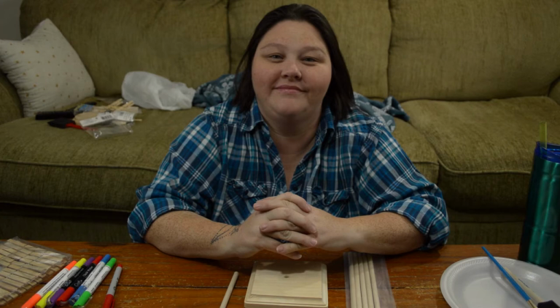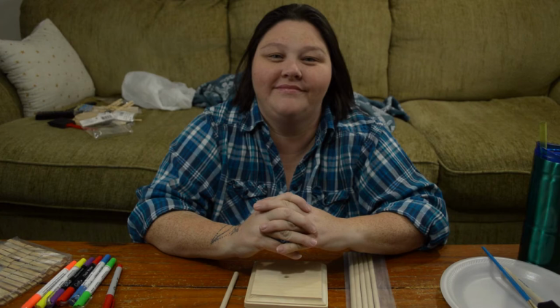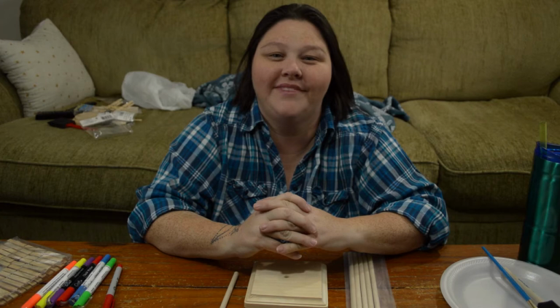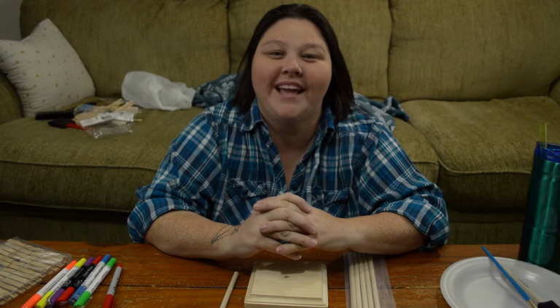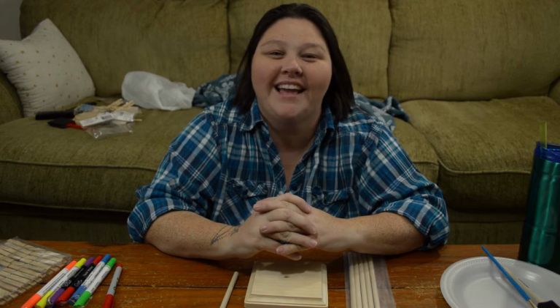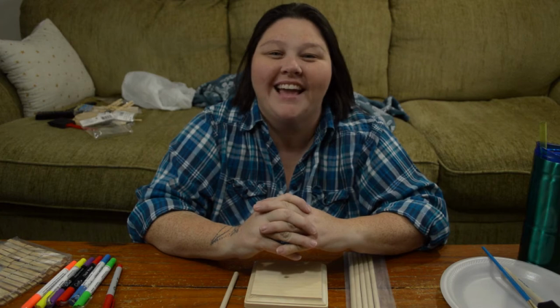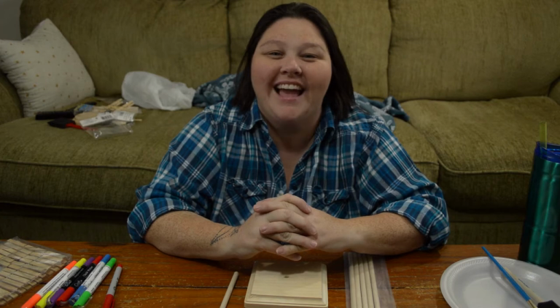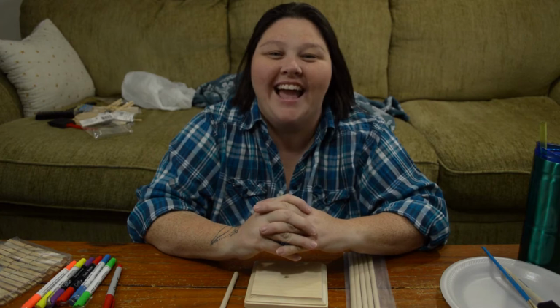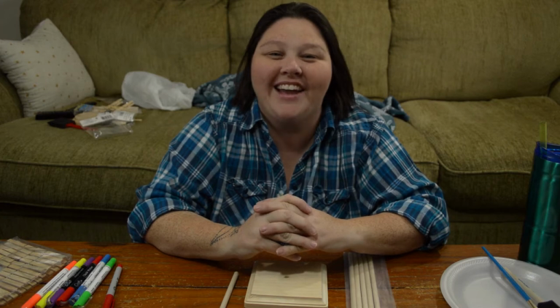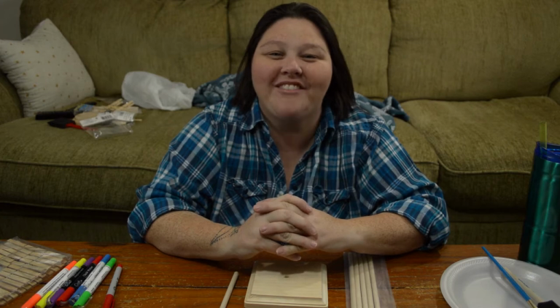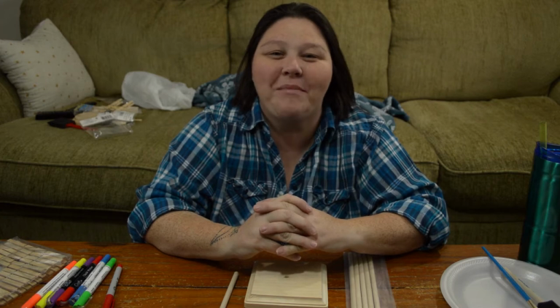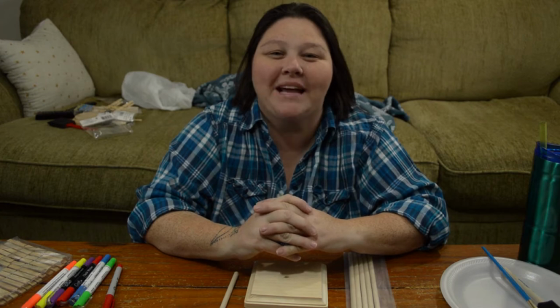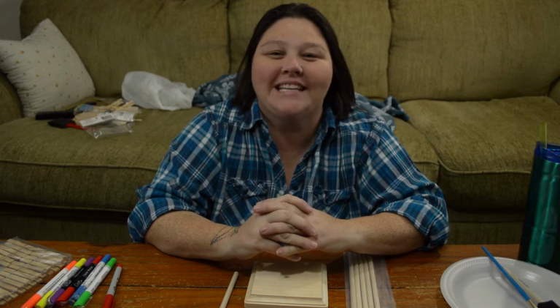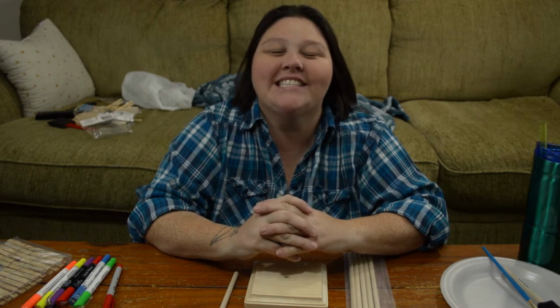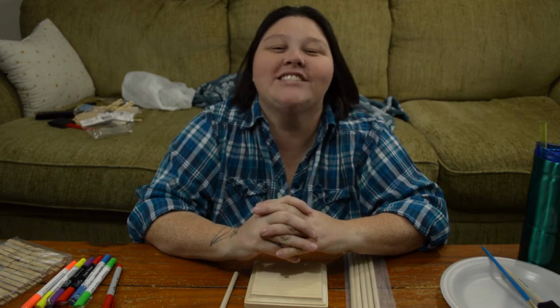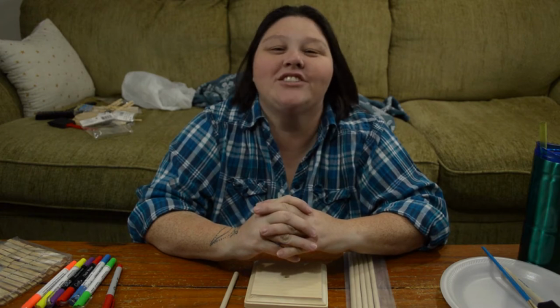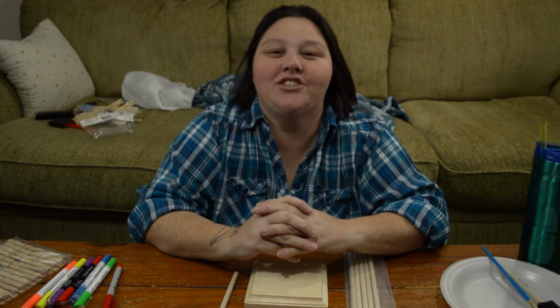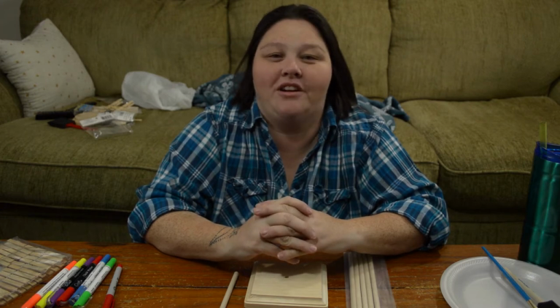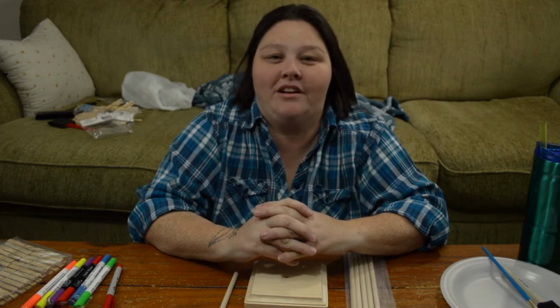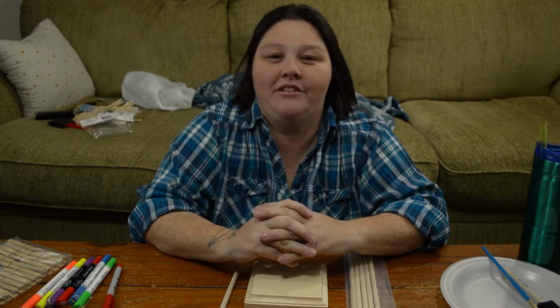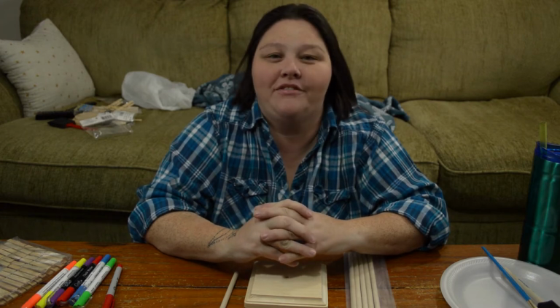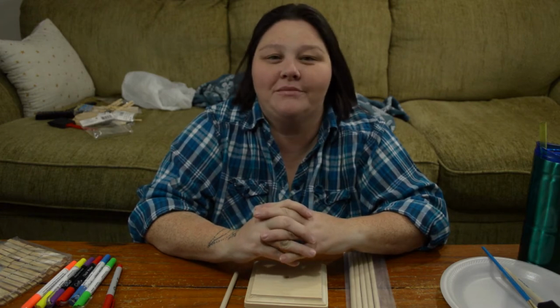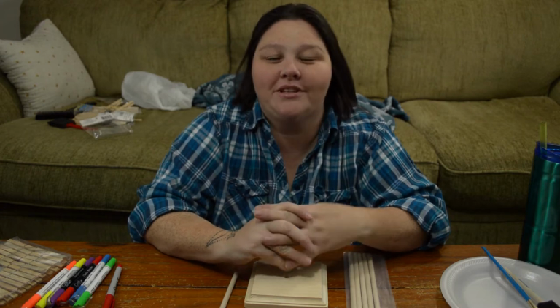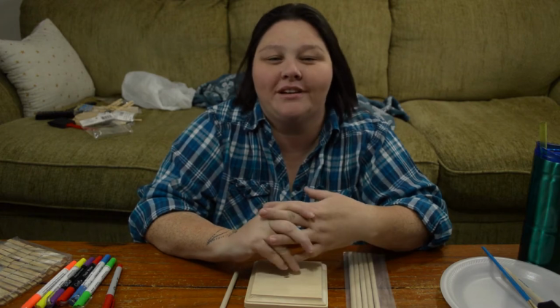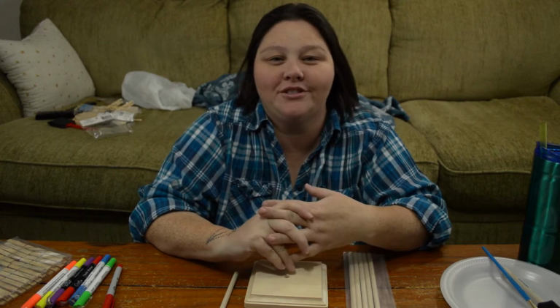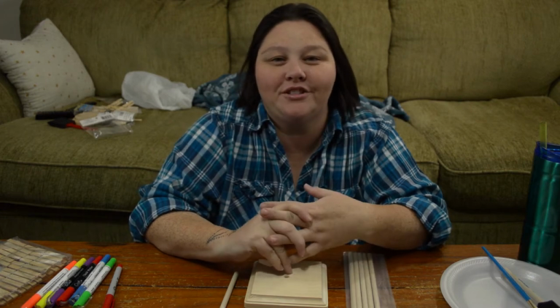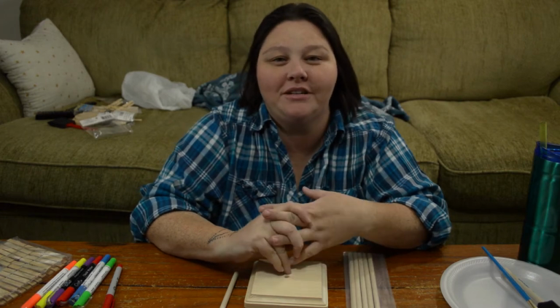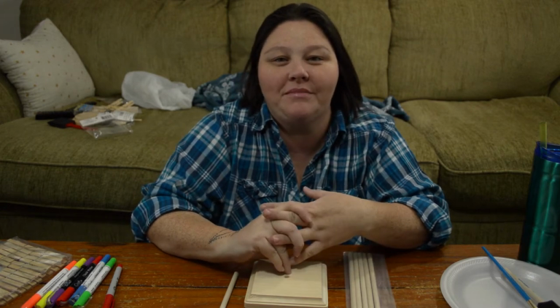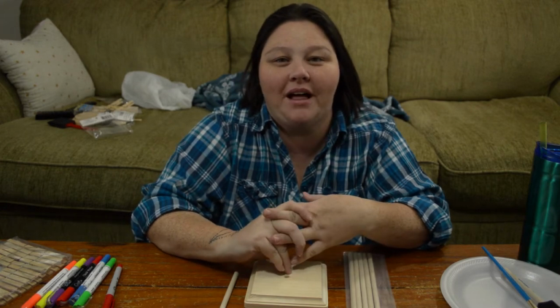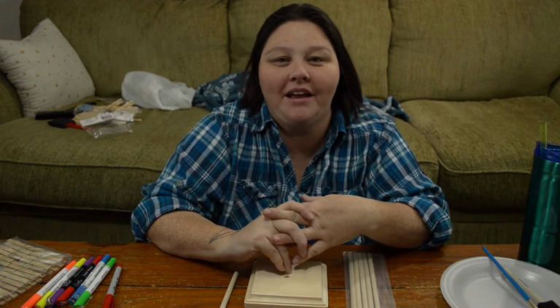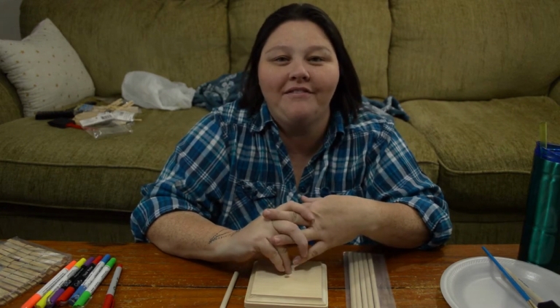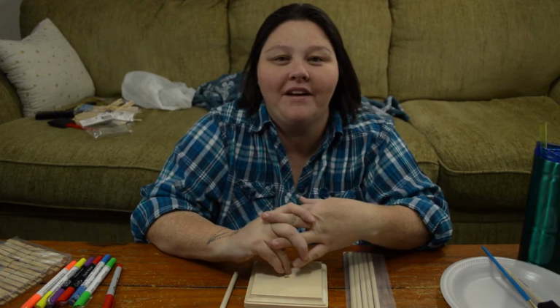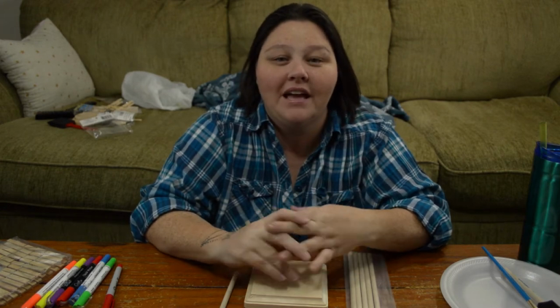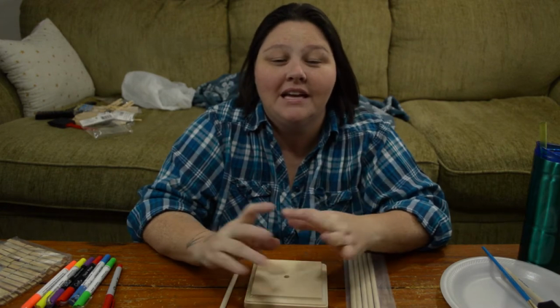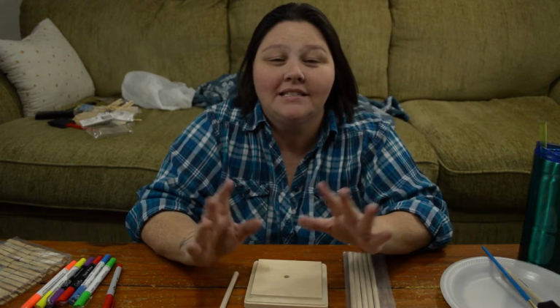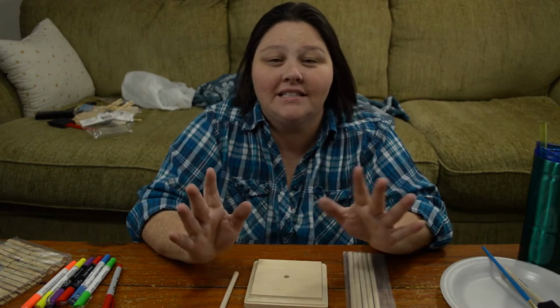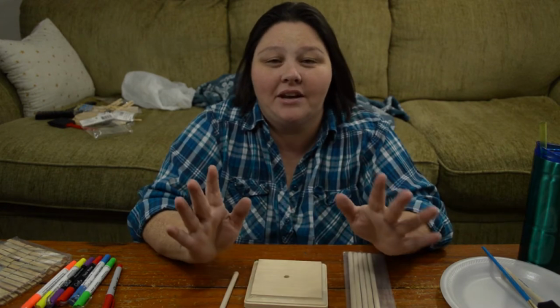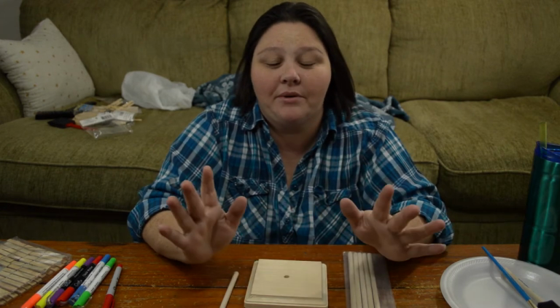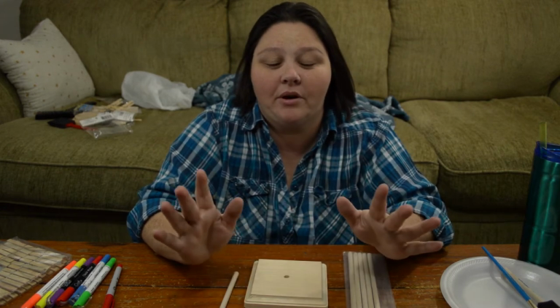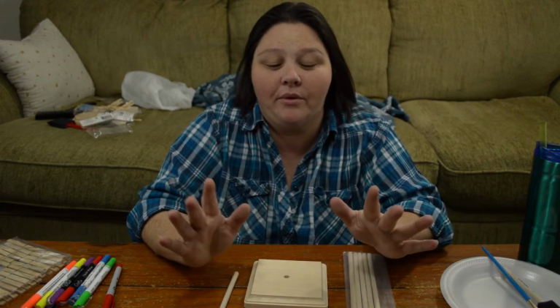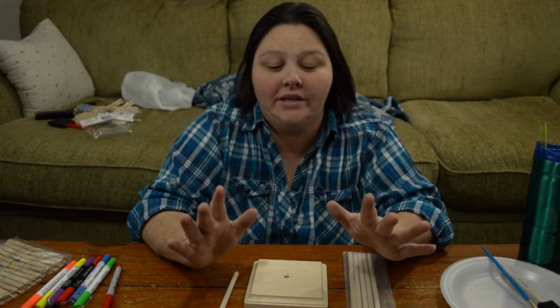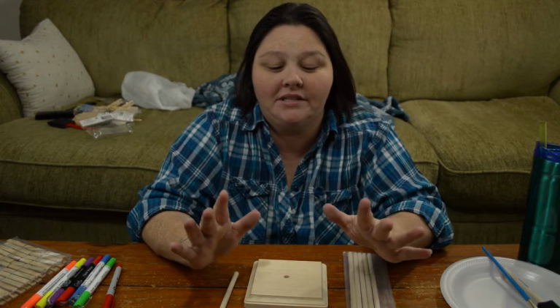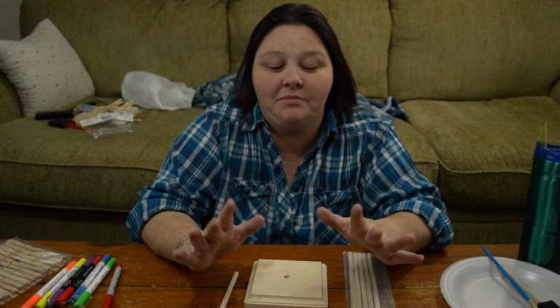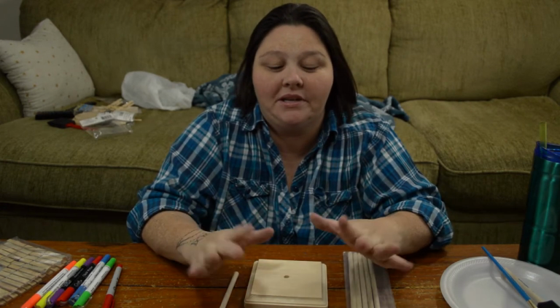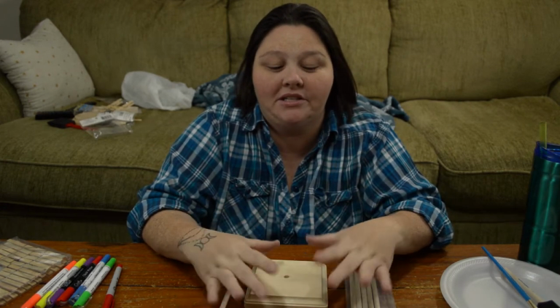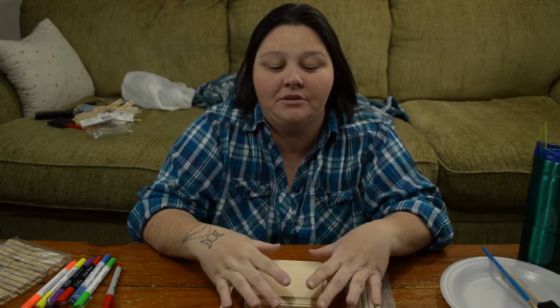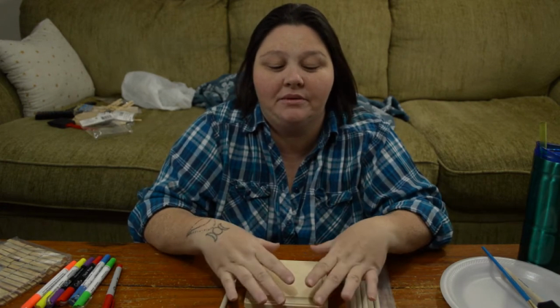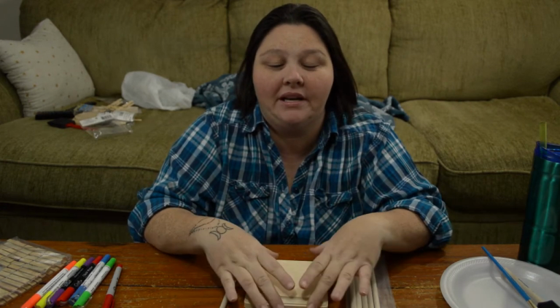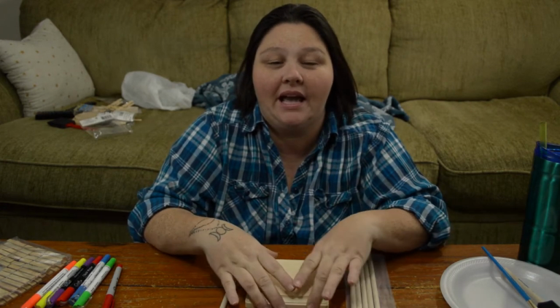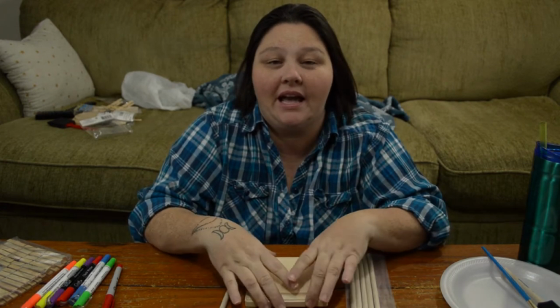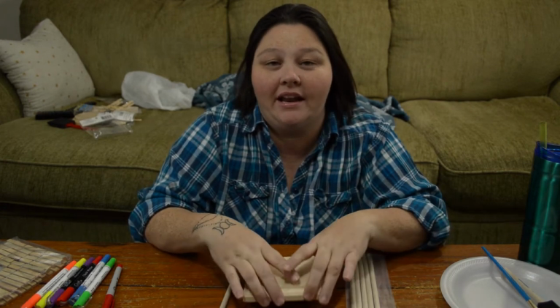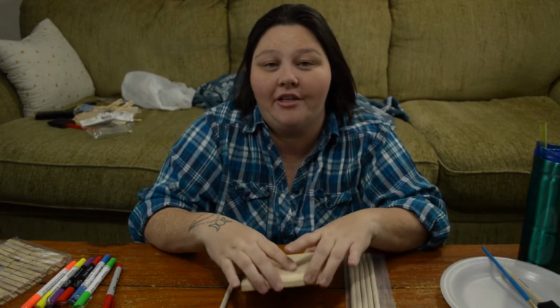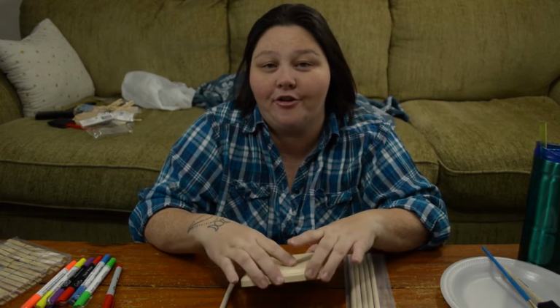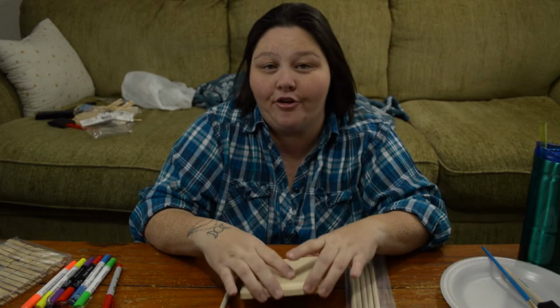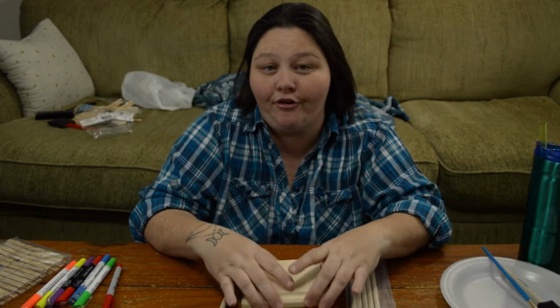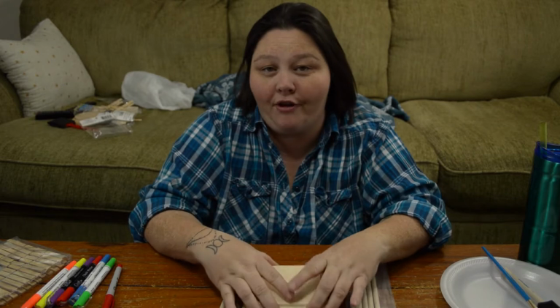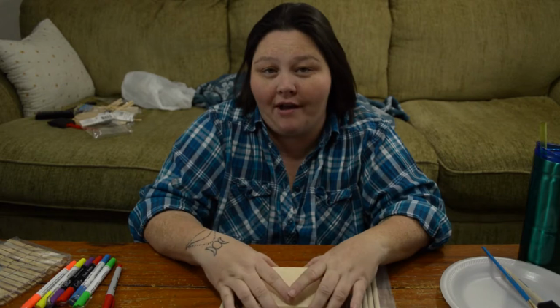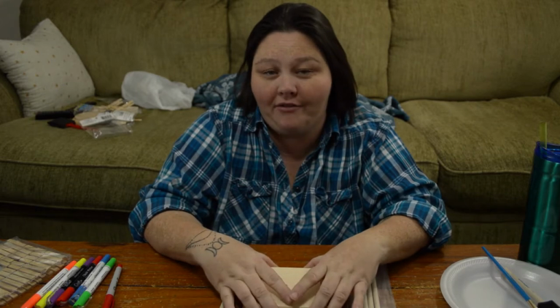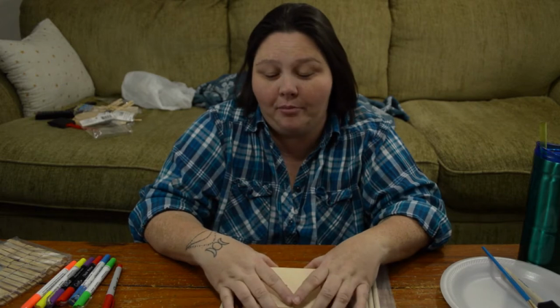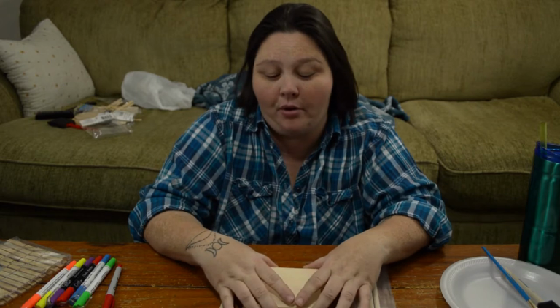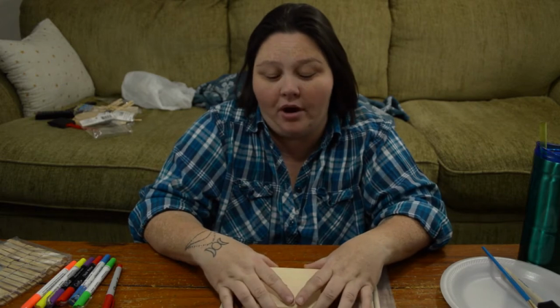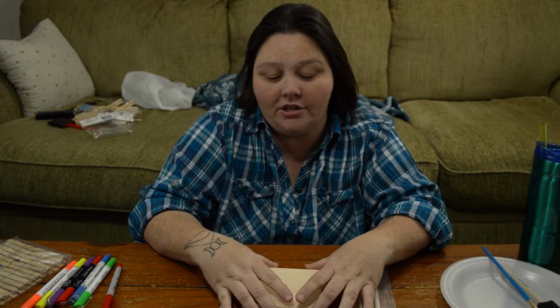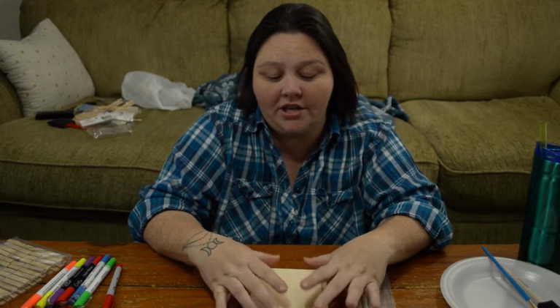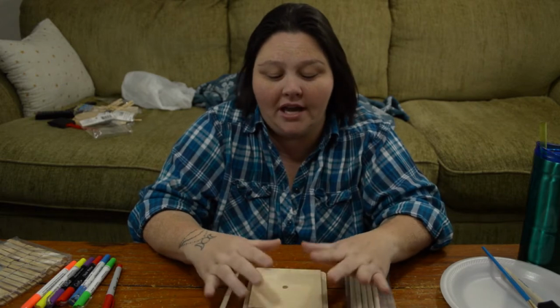Hey everybody, this is Shauna from Shauna's Dream Life. Today we're going to be doing another craft project.